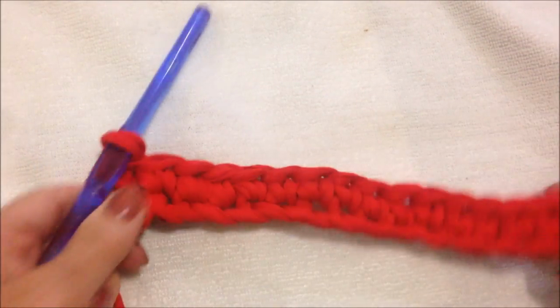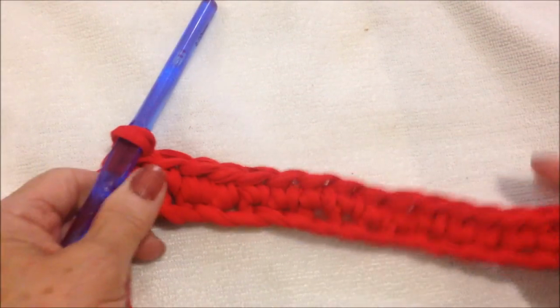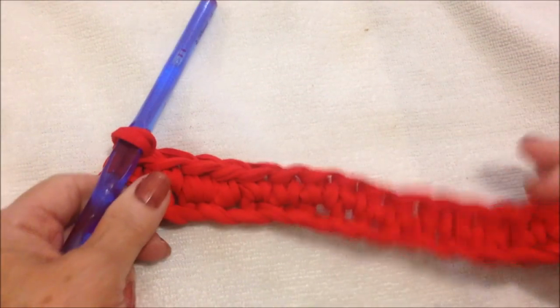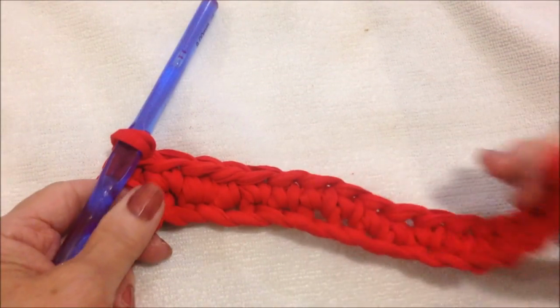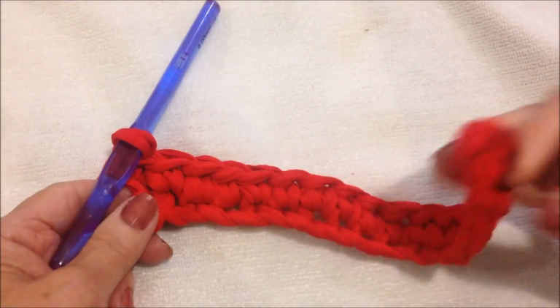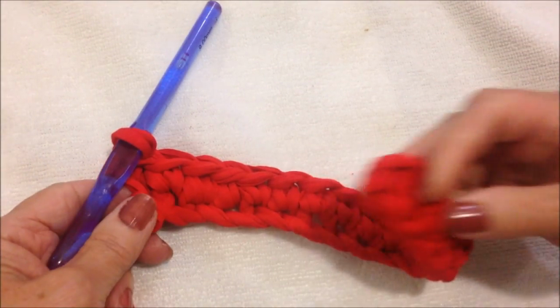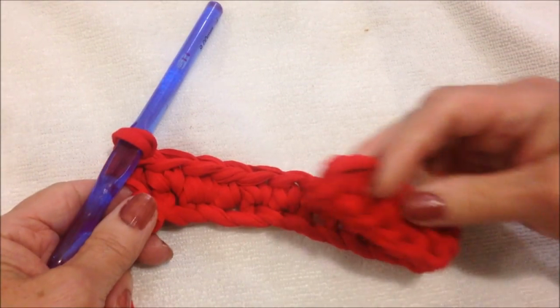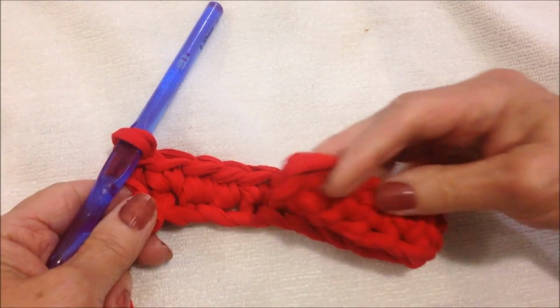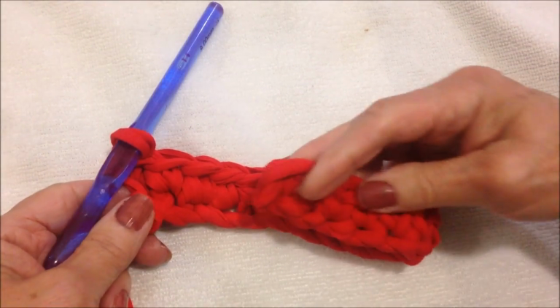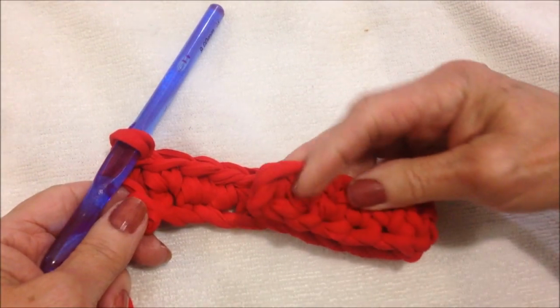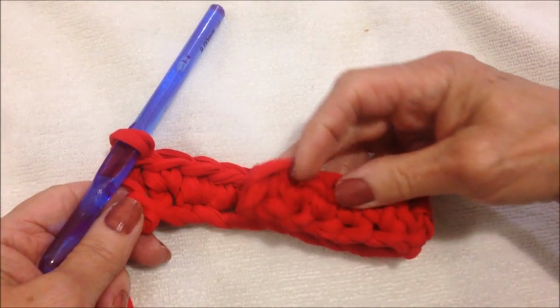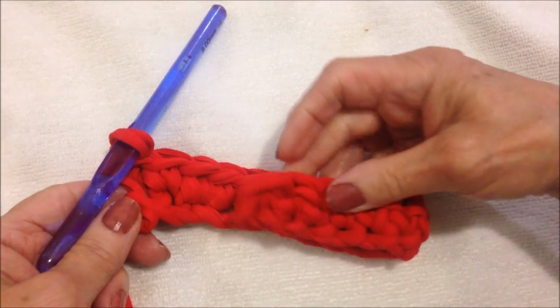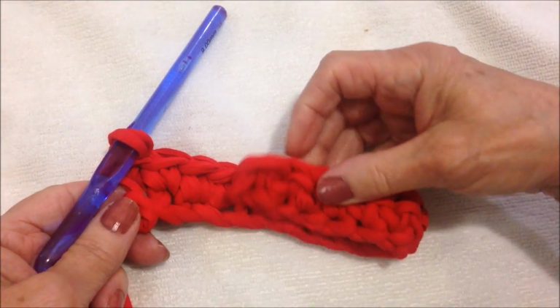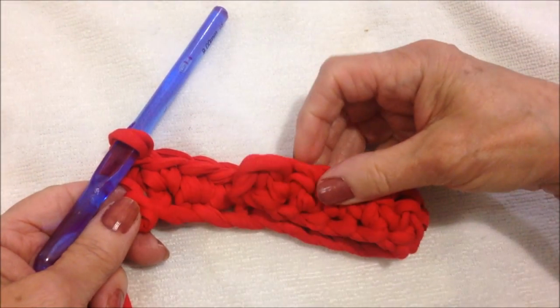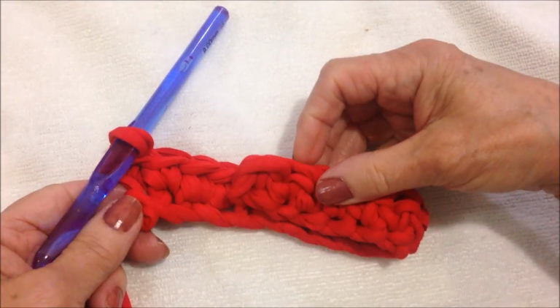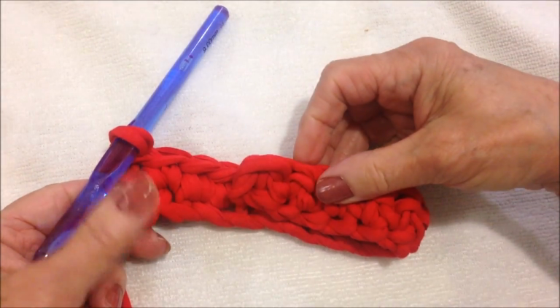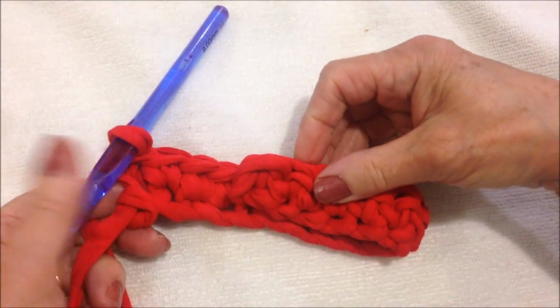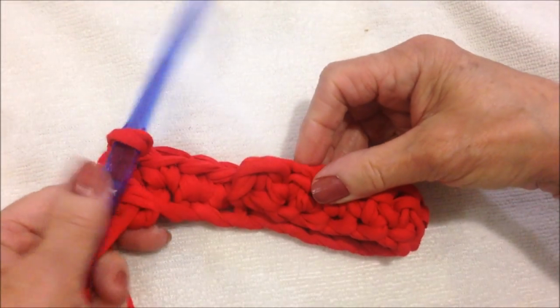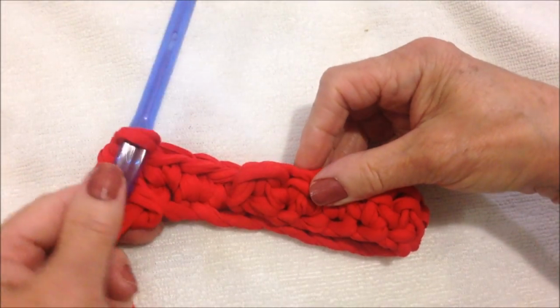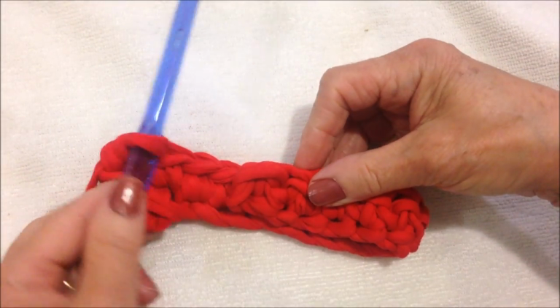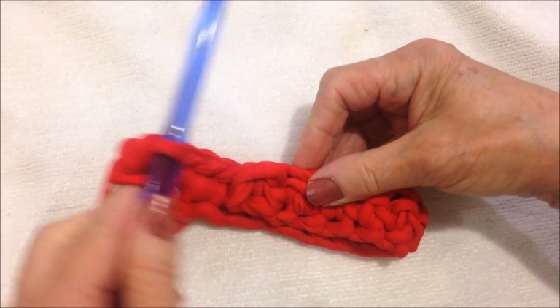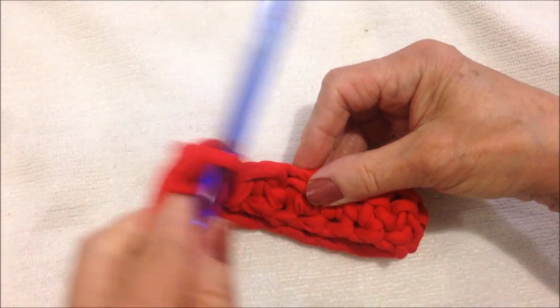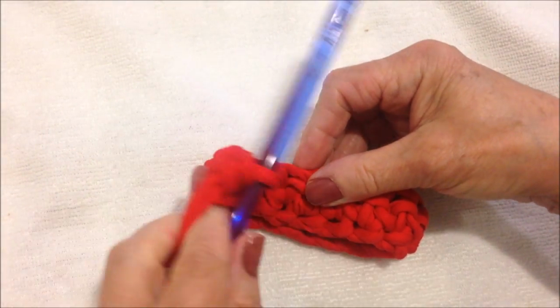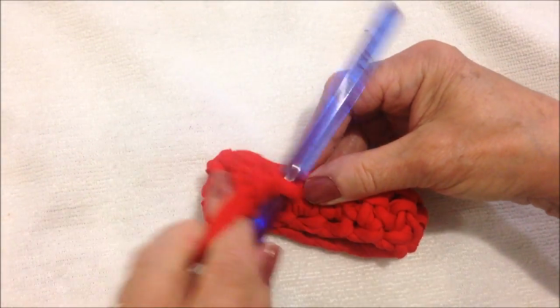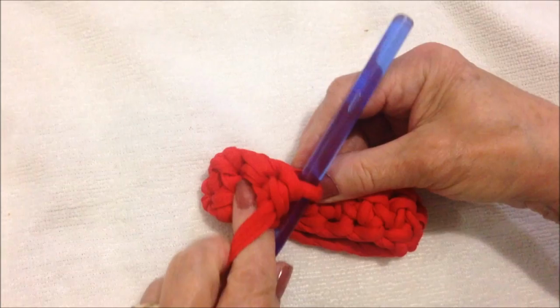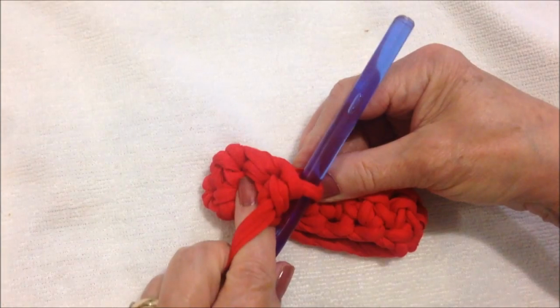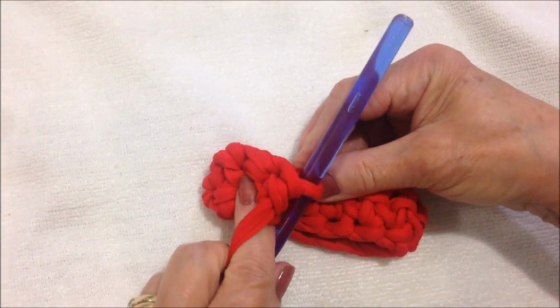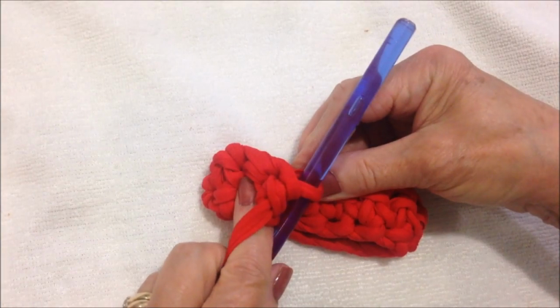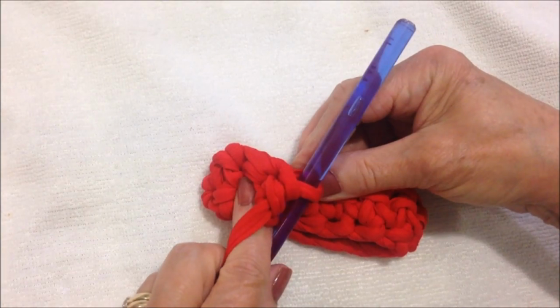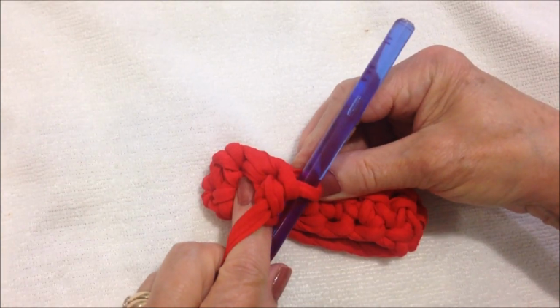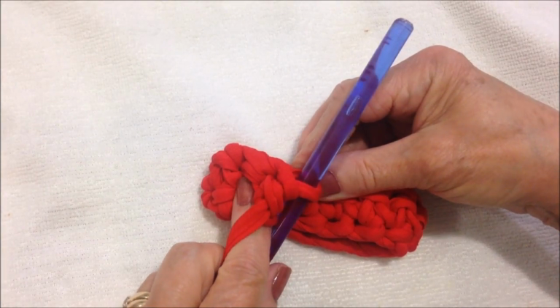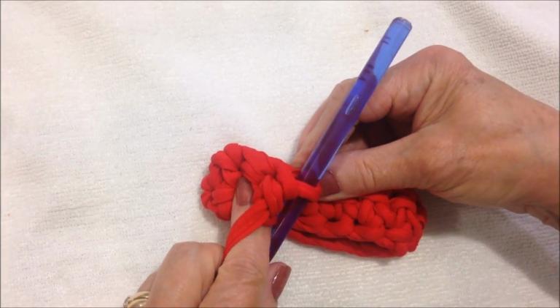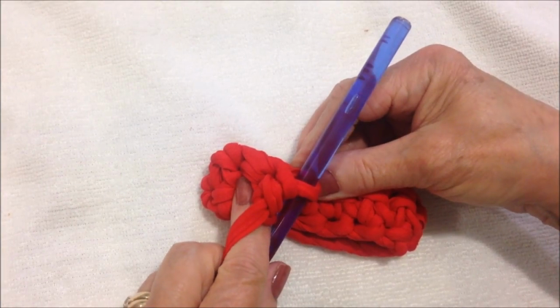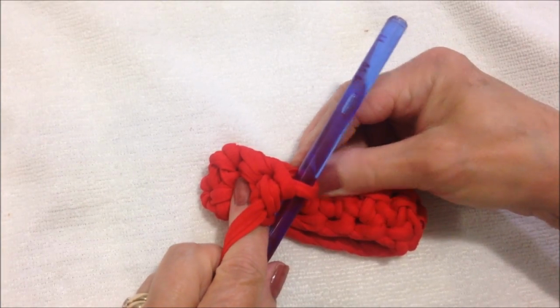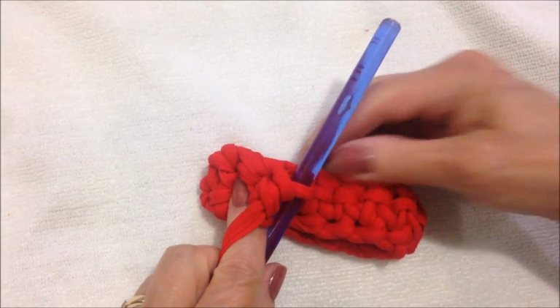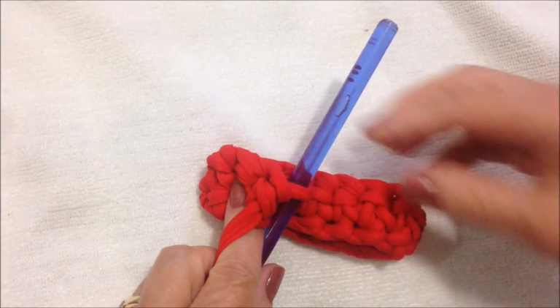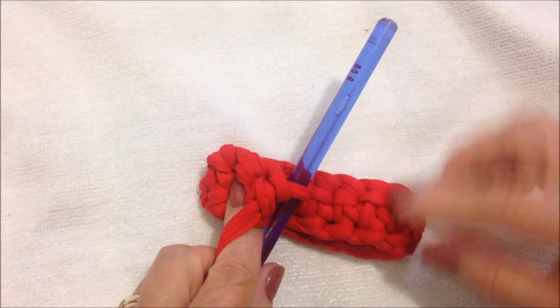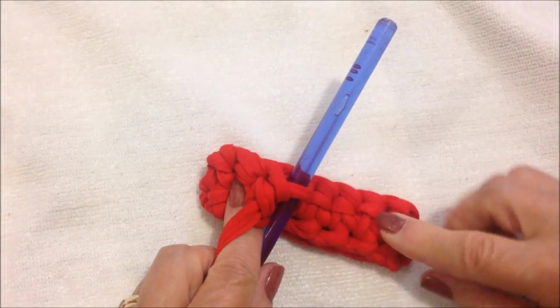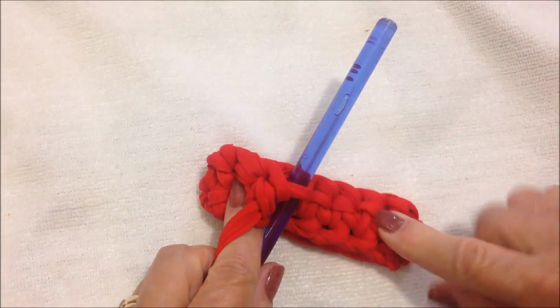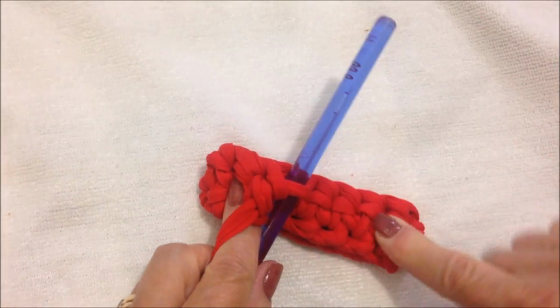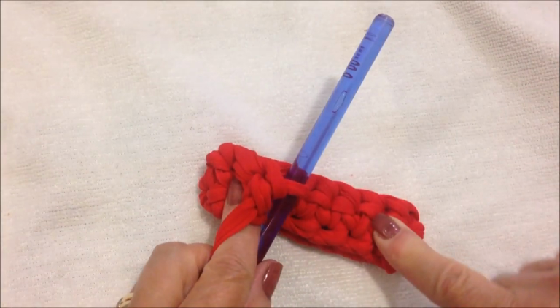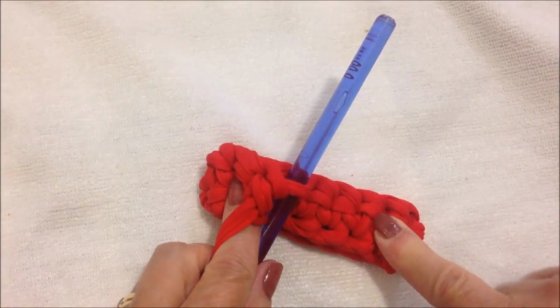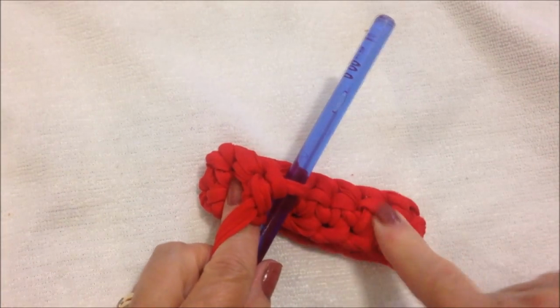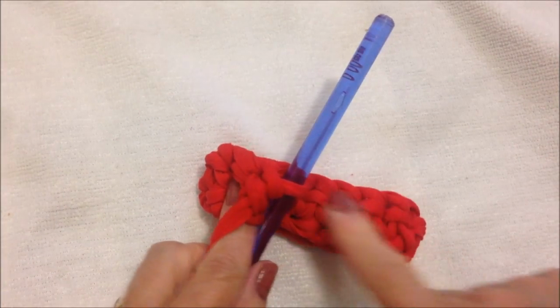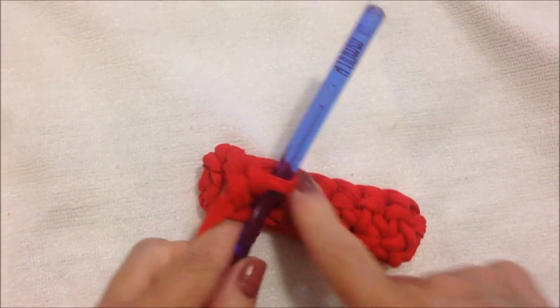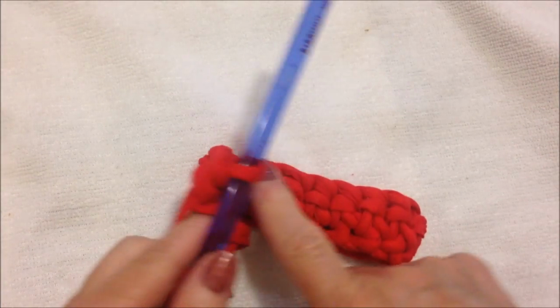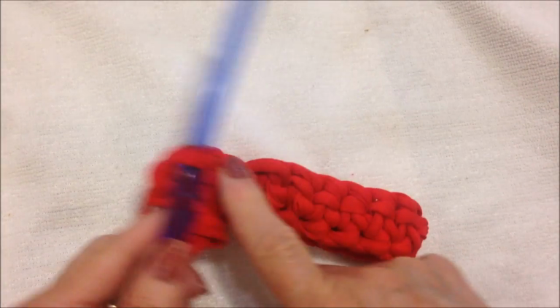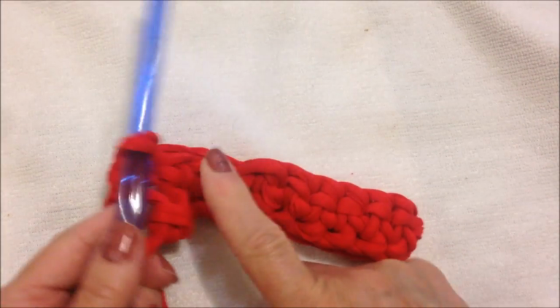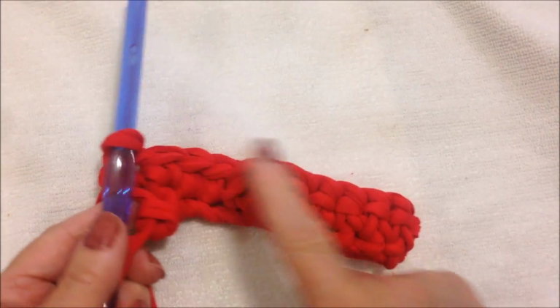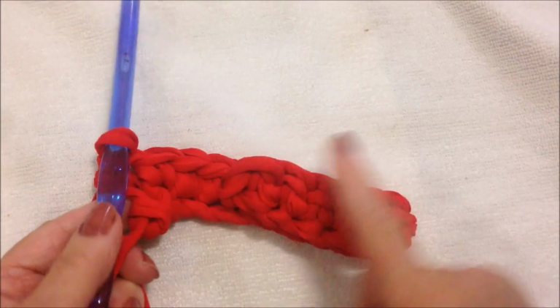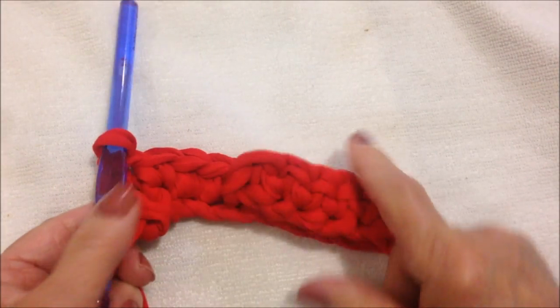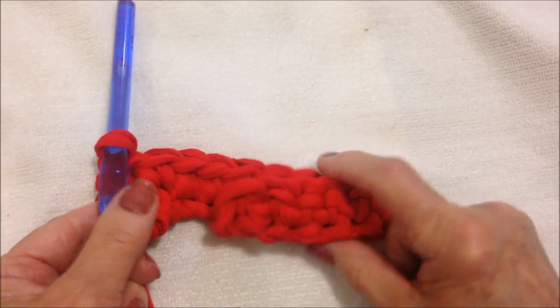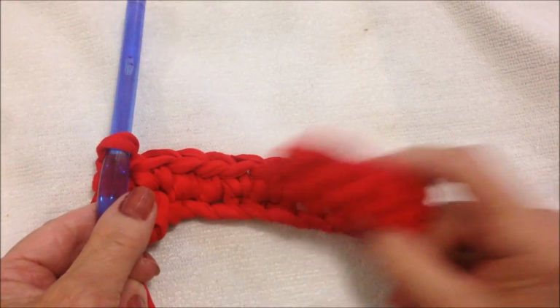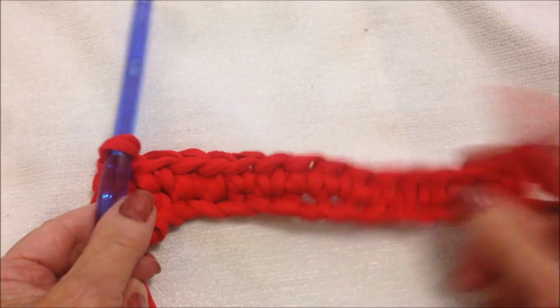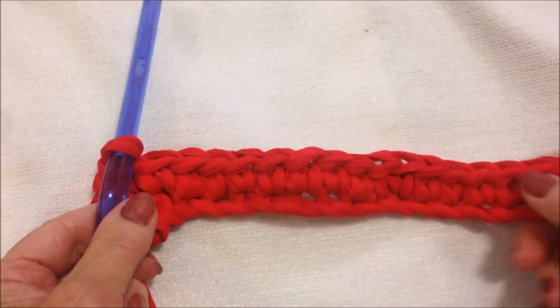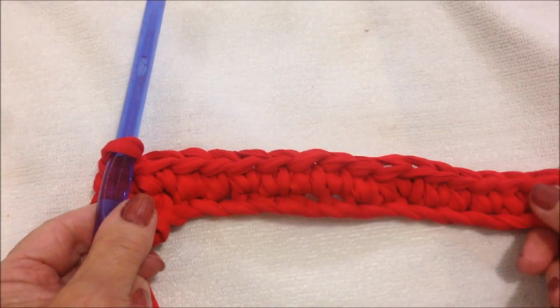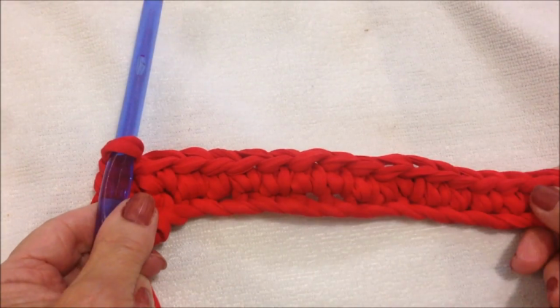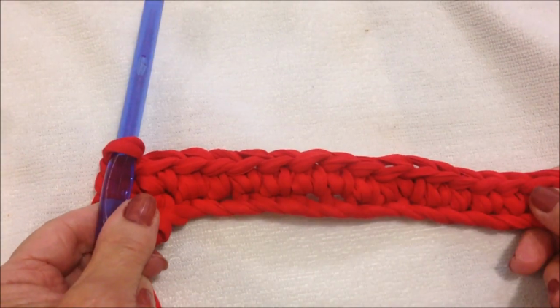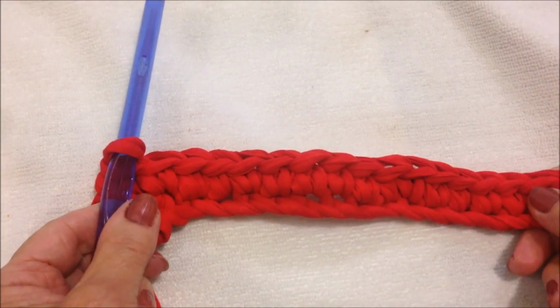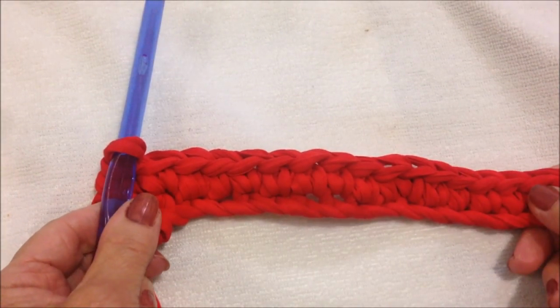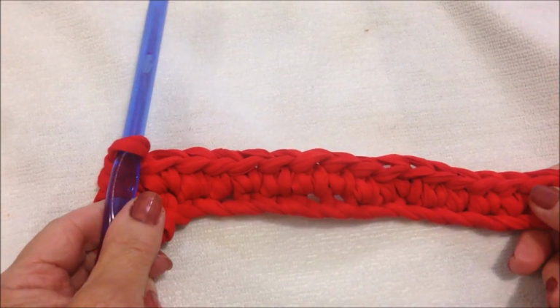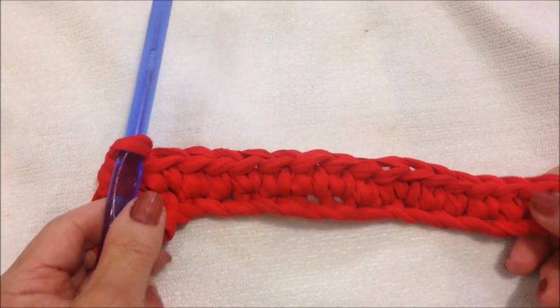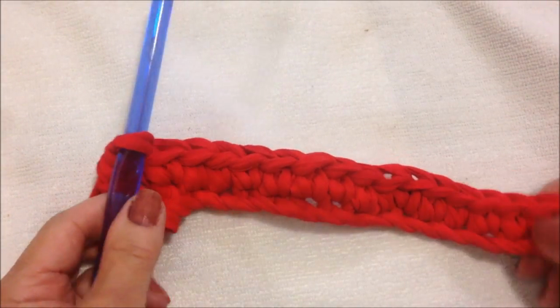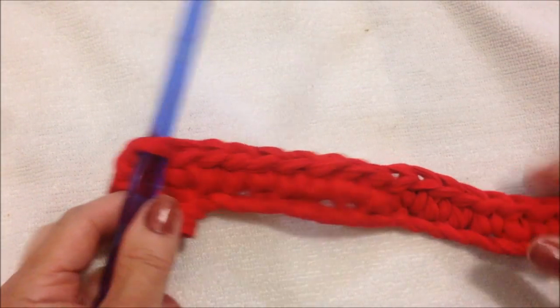This is going to wrap over like this and turn down, so that's how long you'll need your work to be.